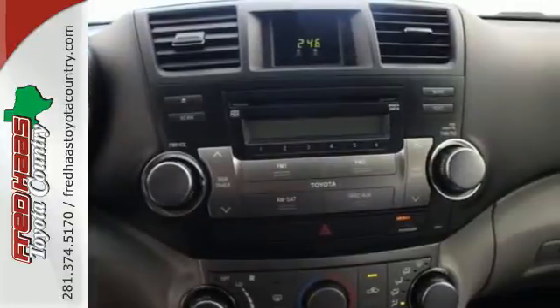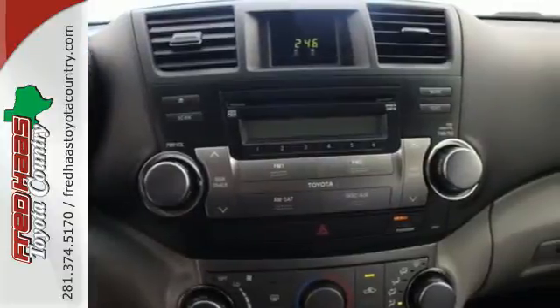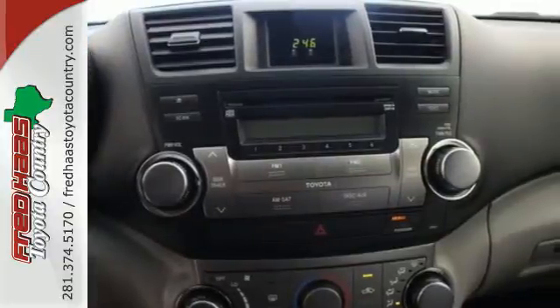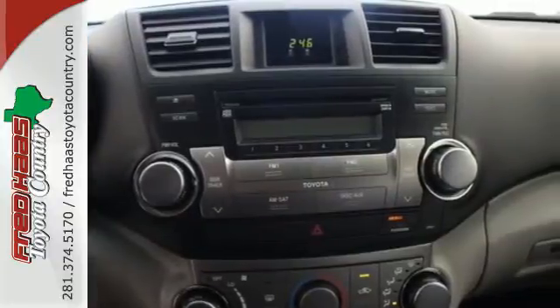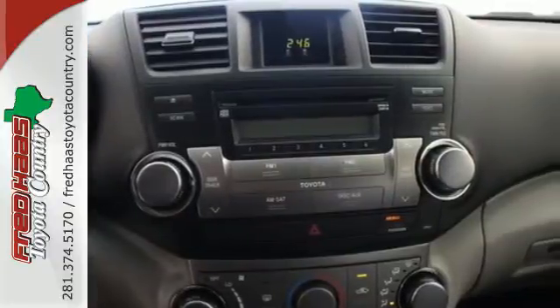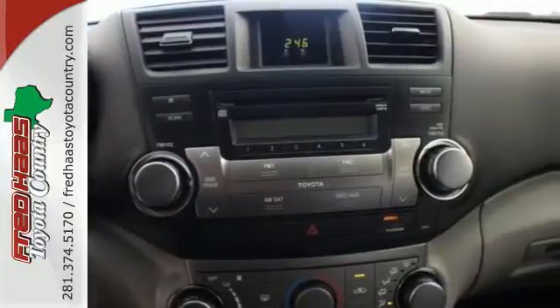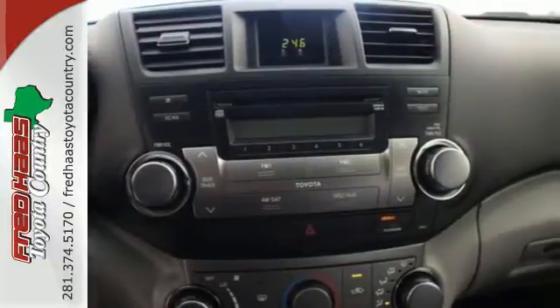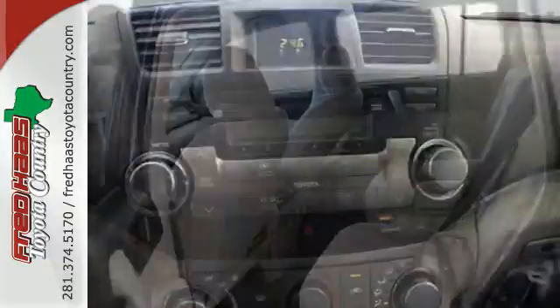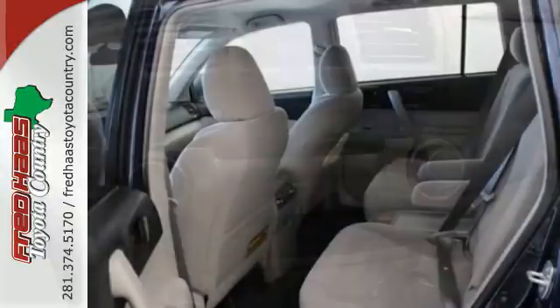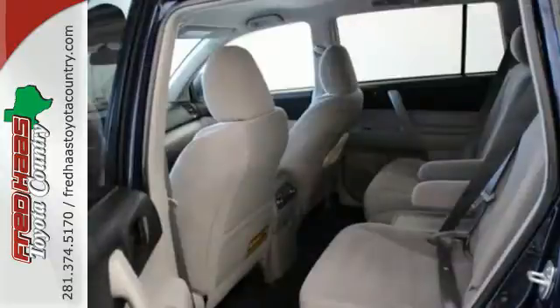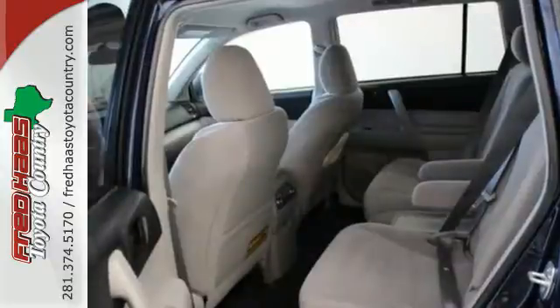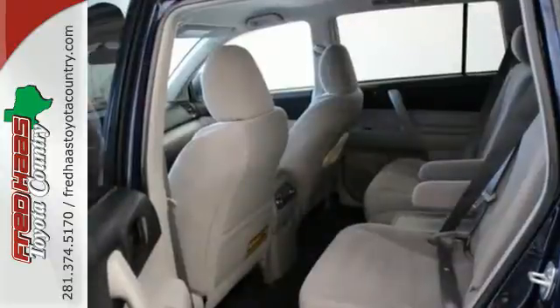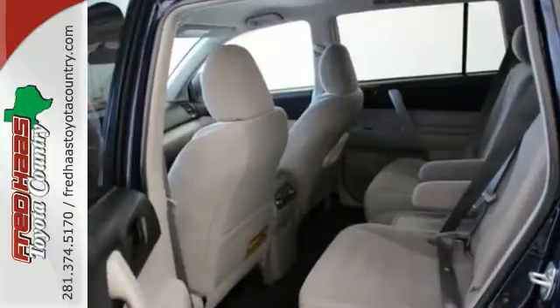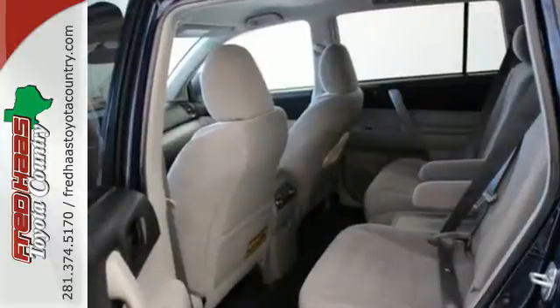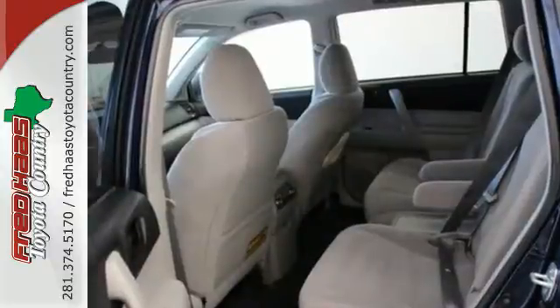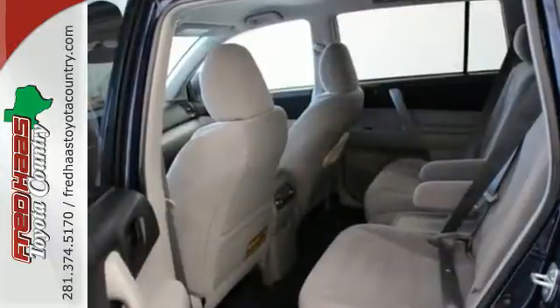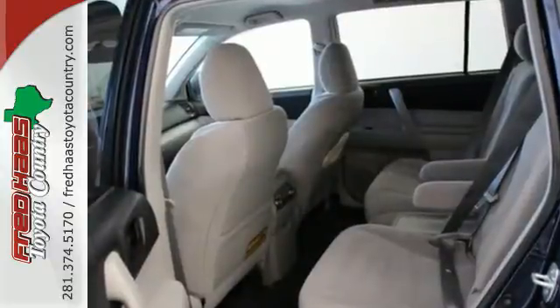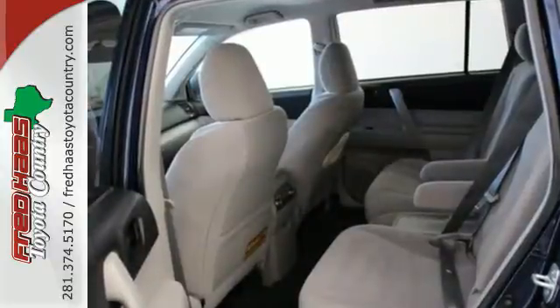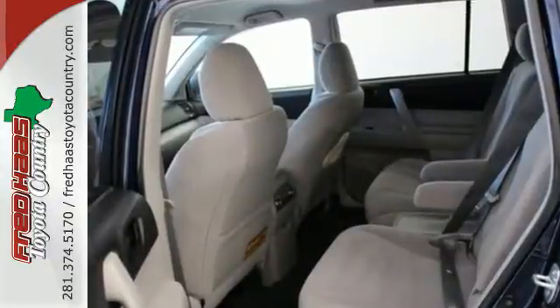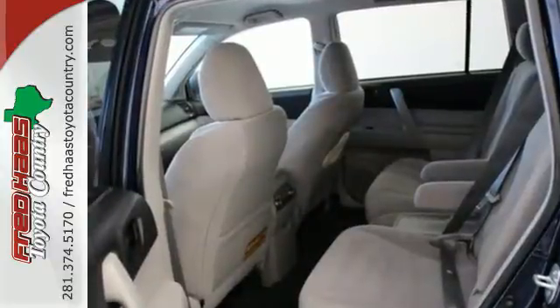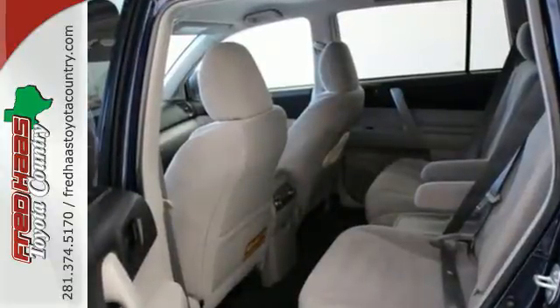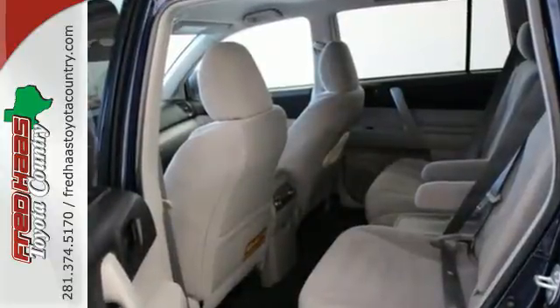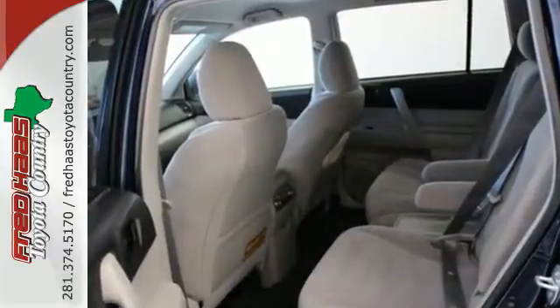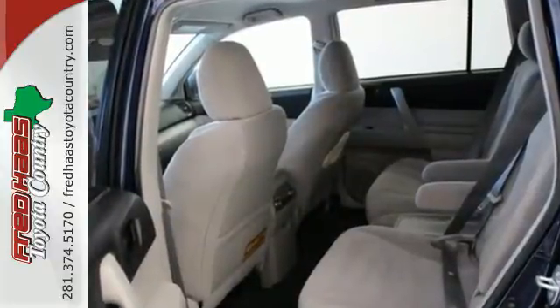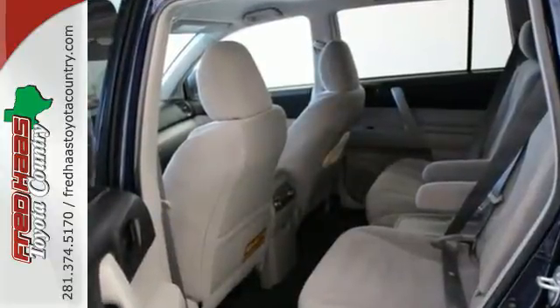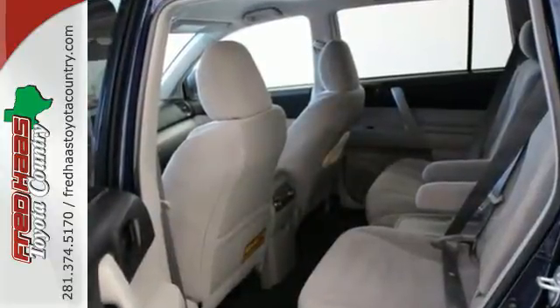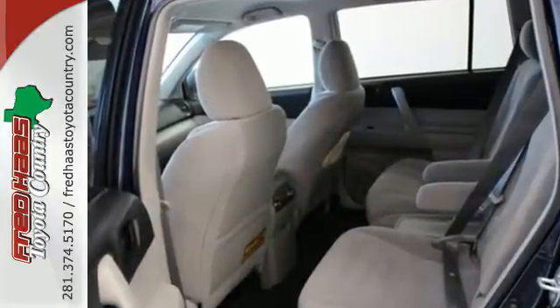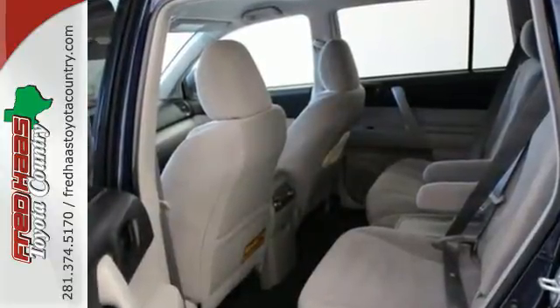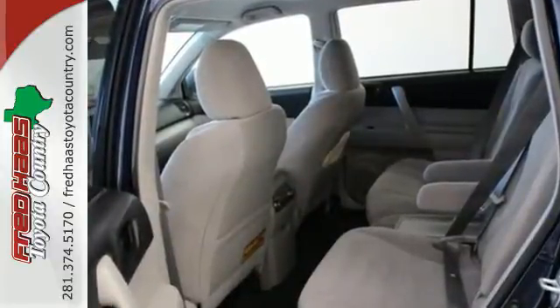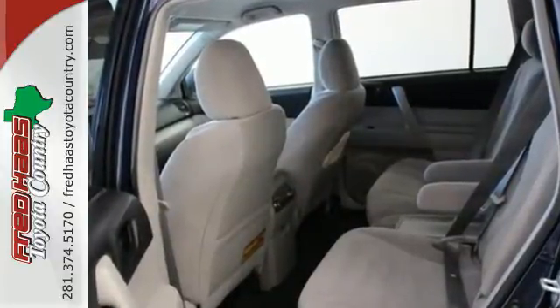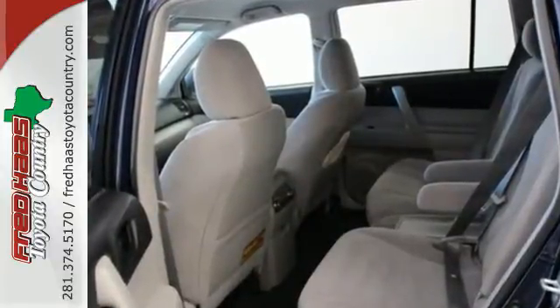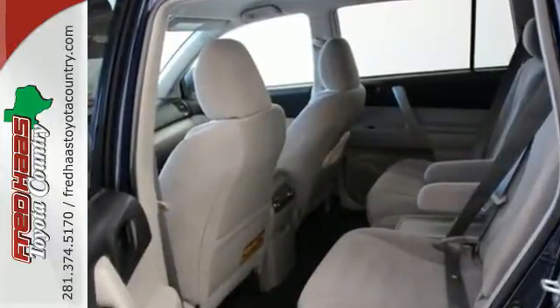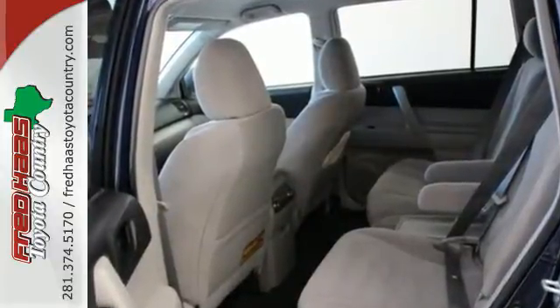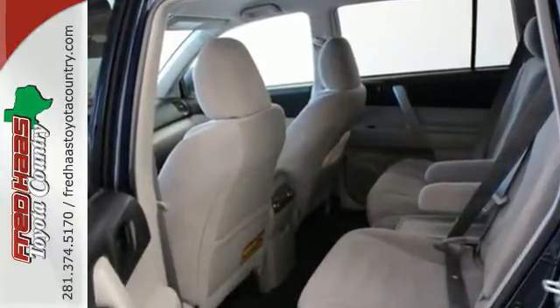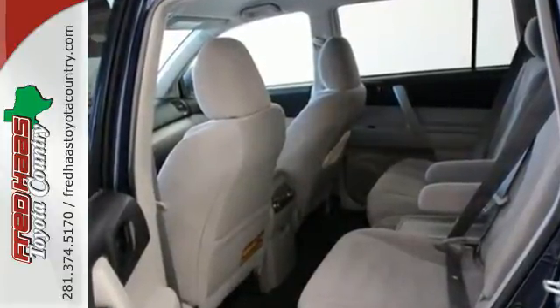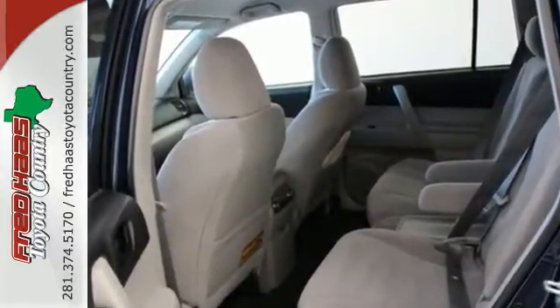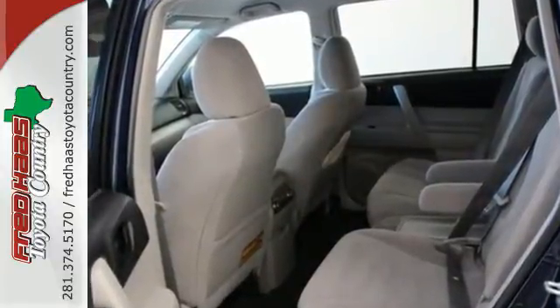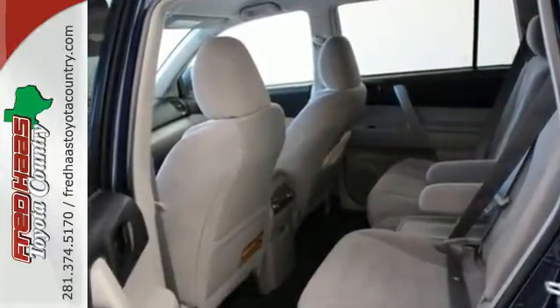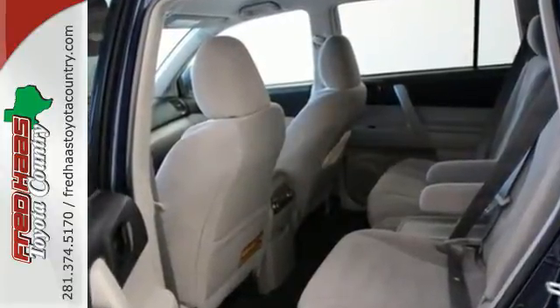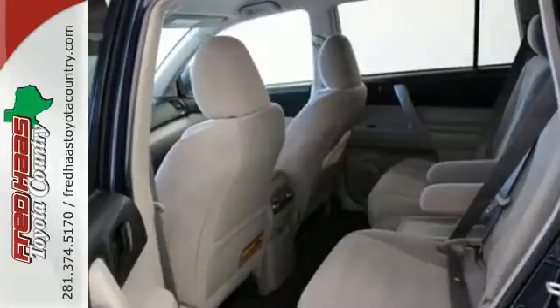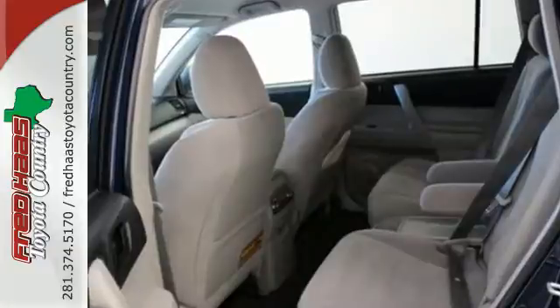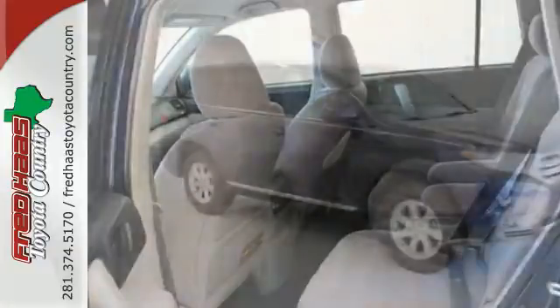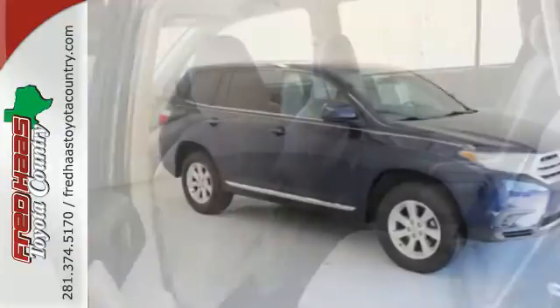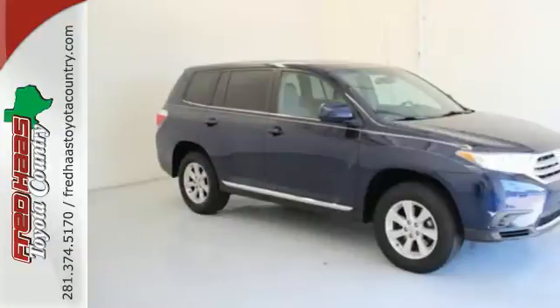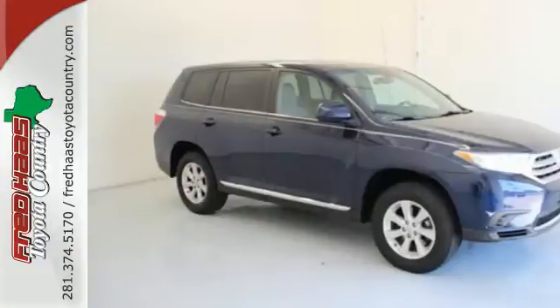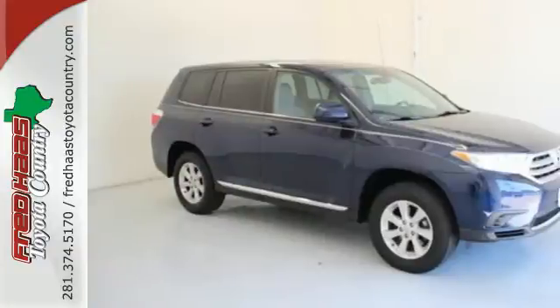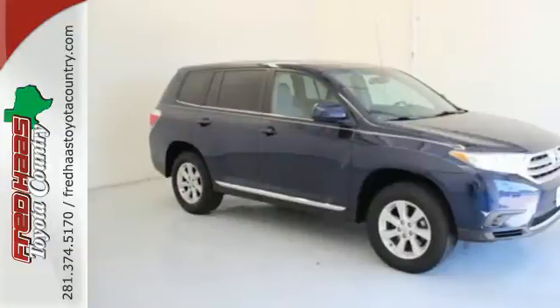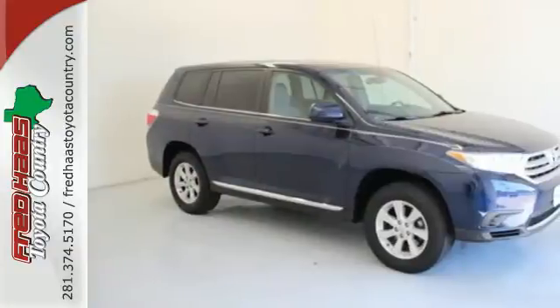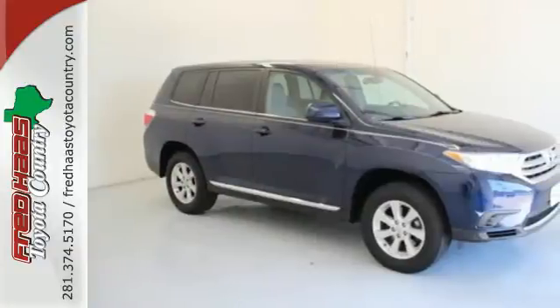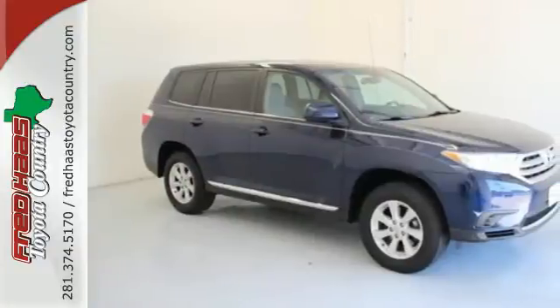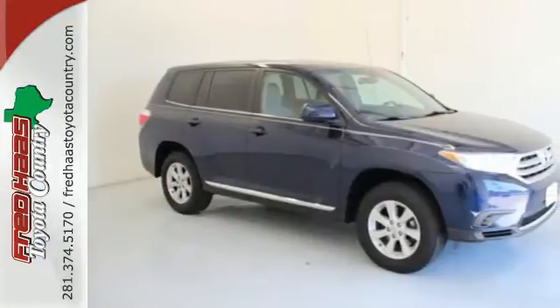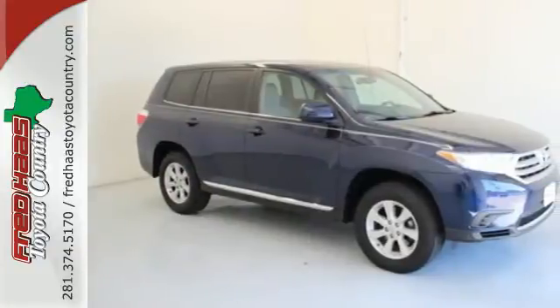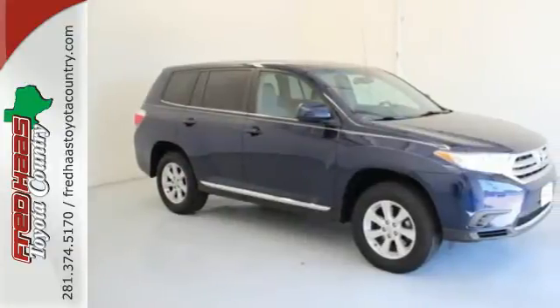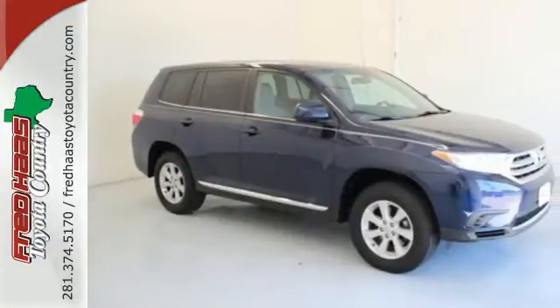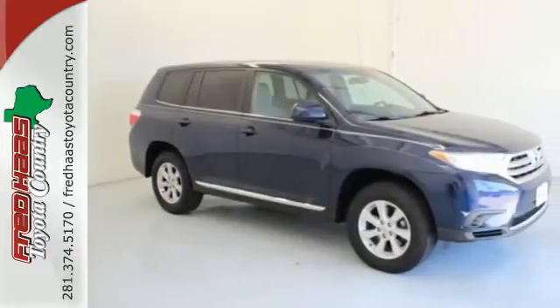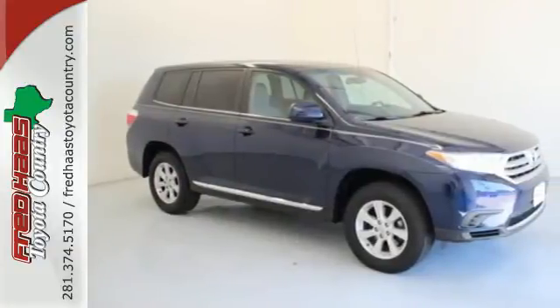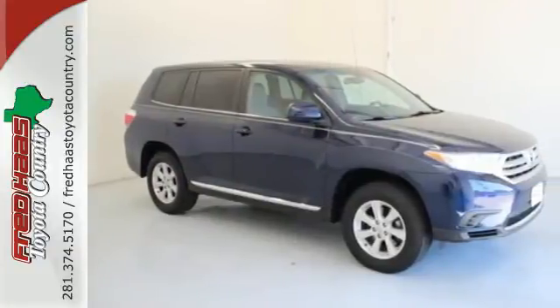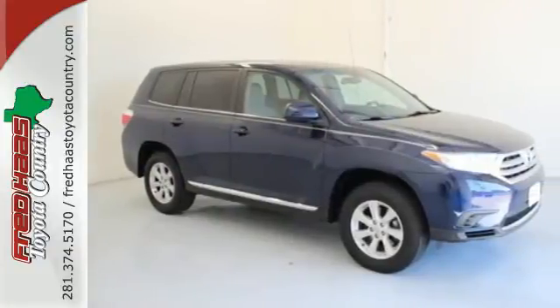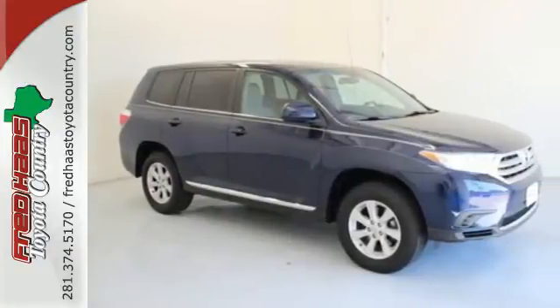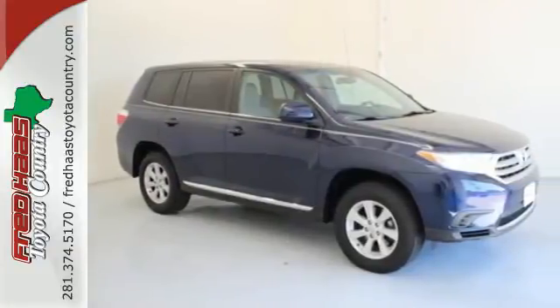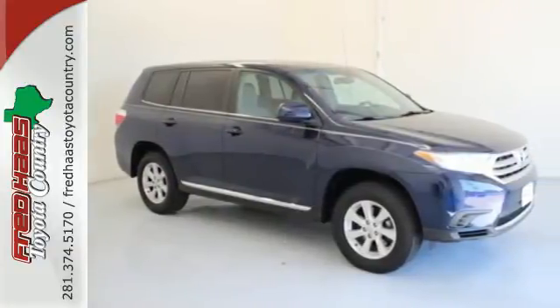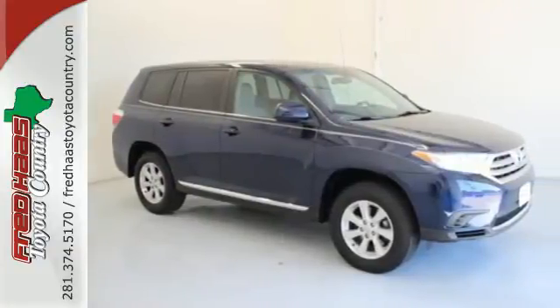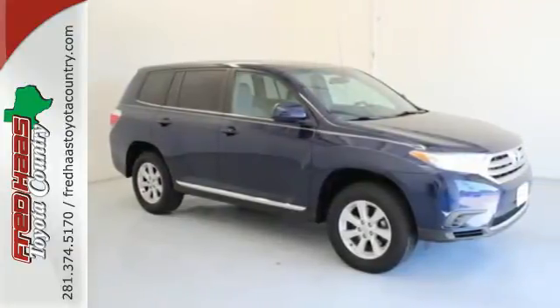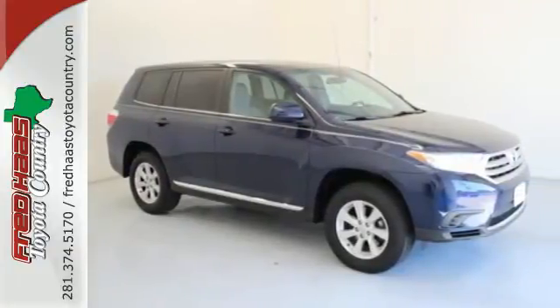Safety comes standard with front and rear stabilizer bars, as well as an anti-lock braking system. Come on in today for a test drive and make it yours.